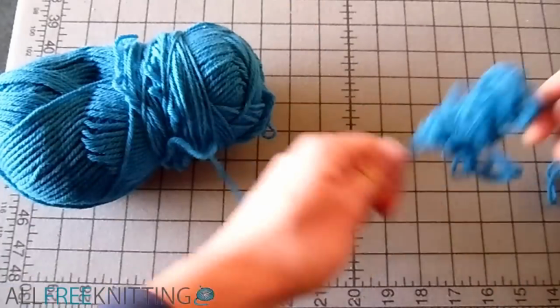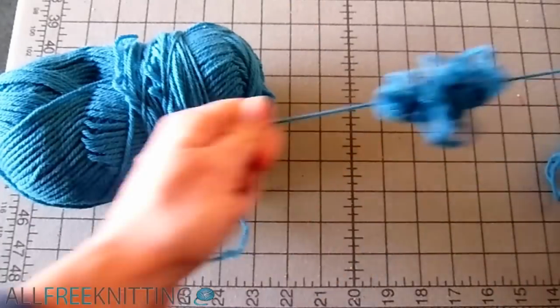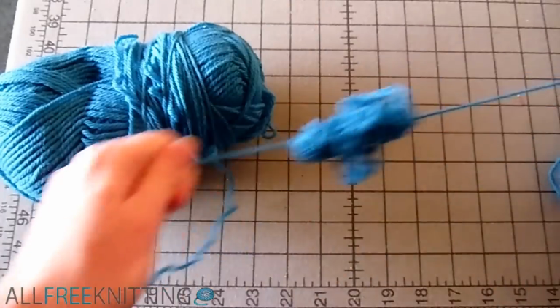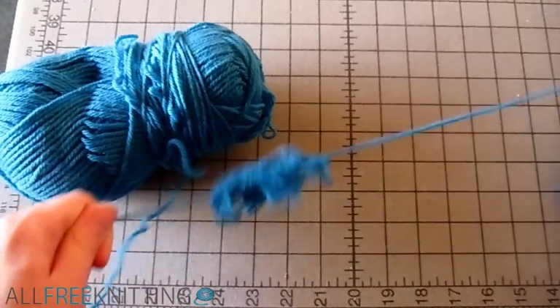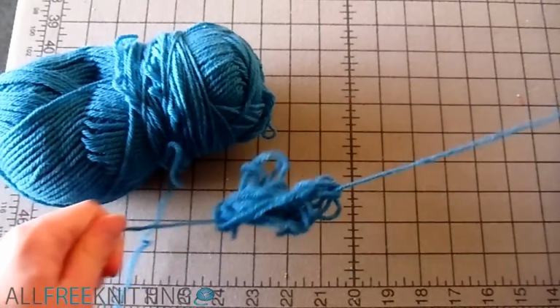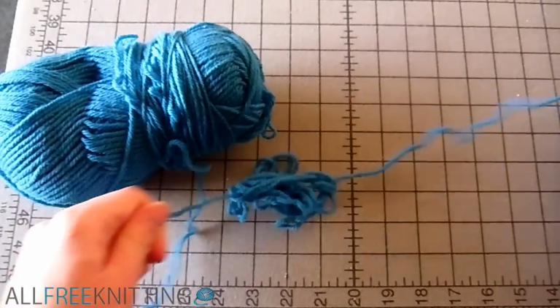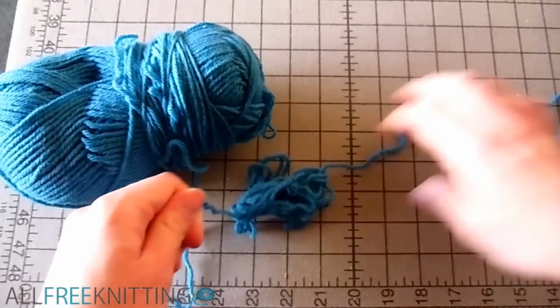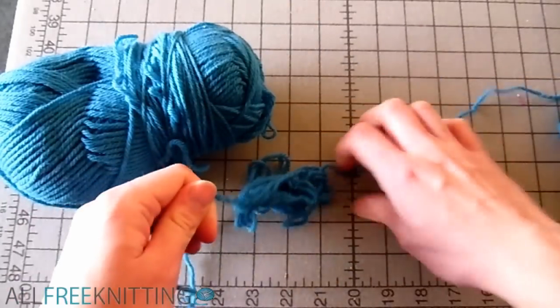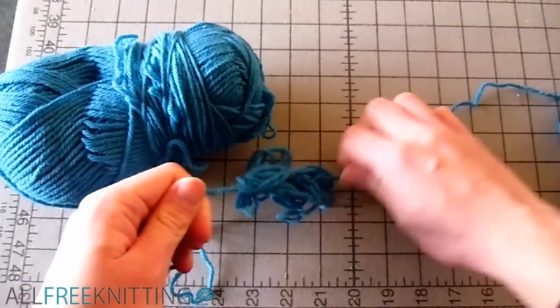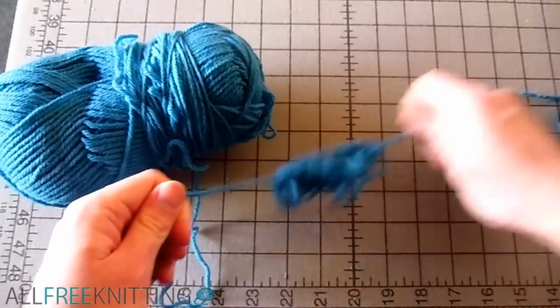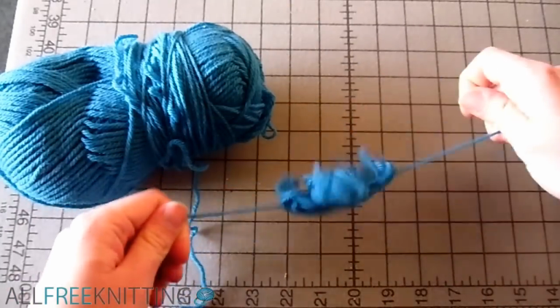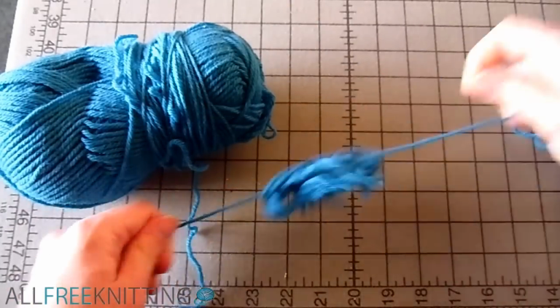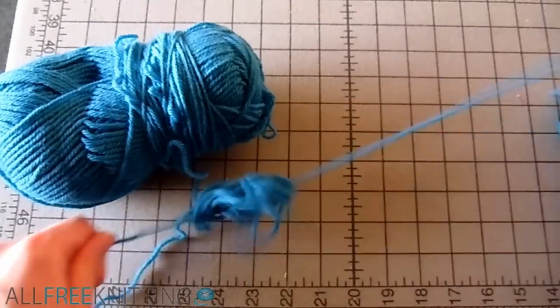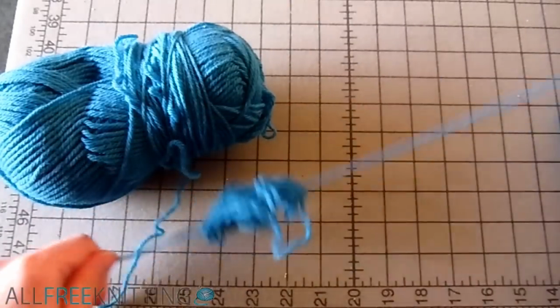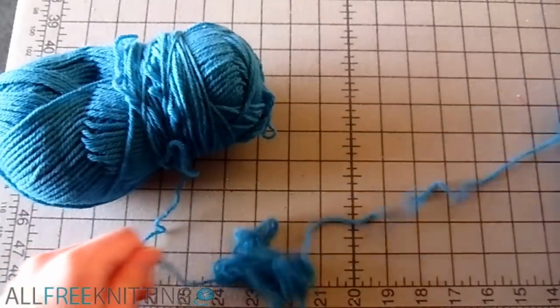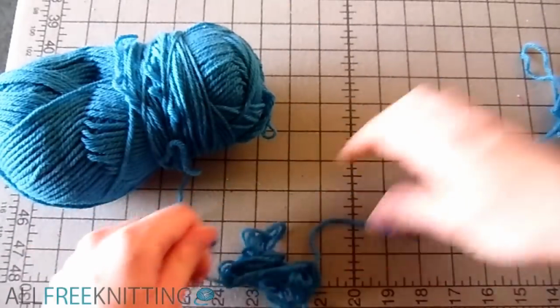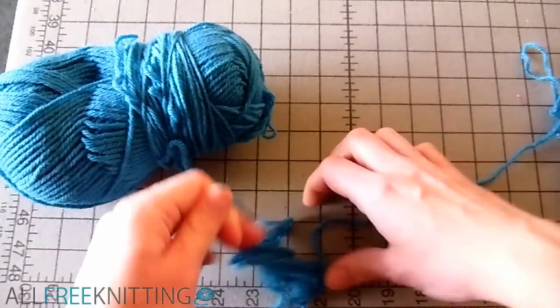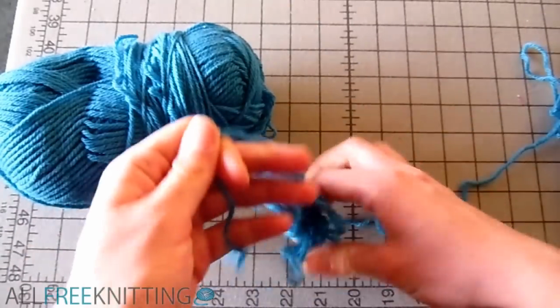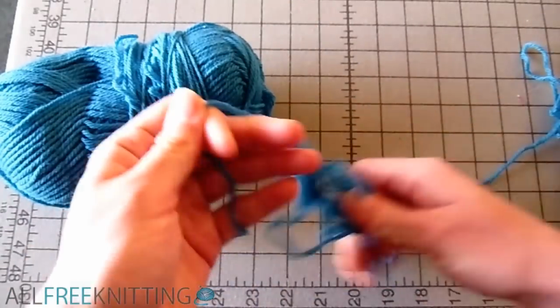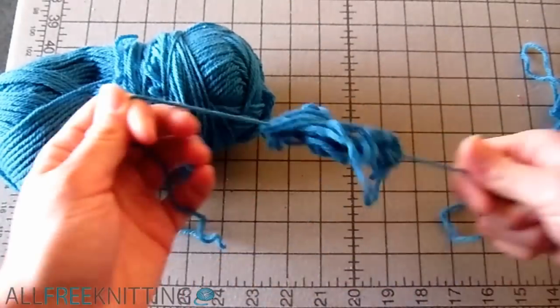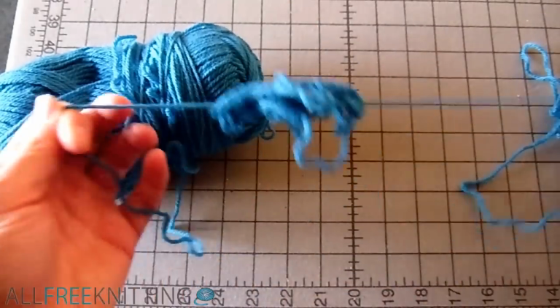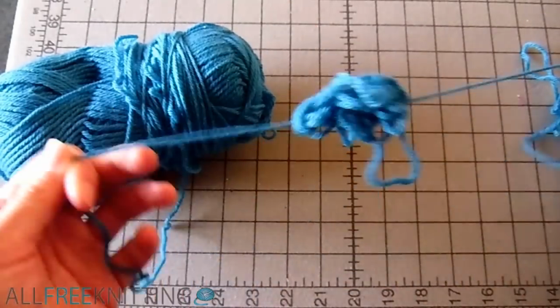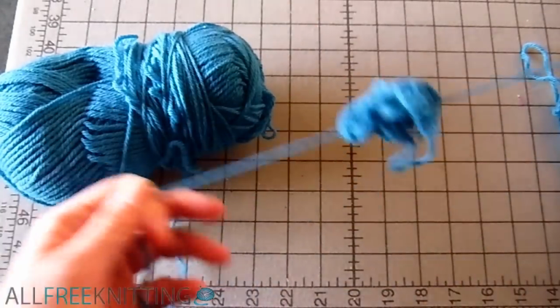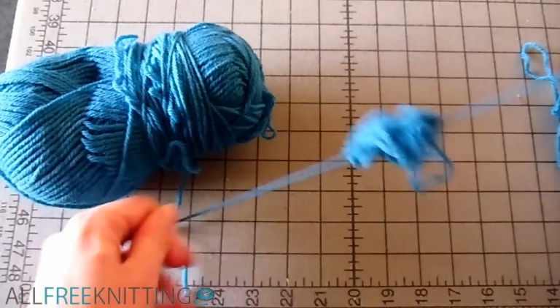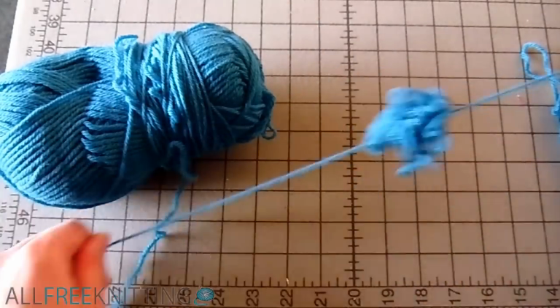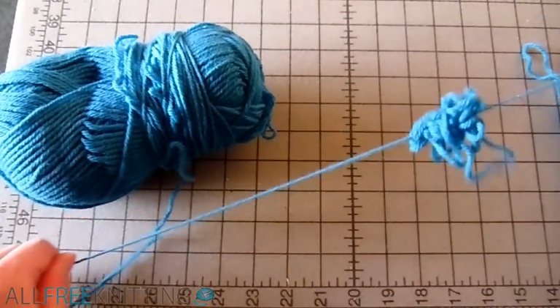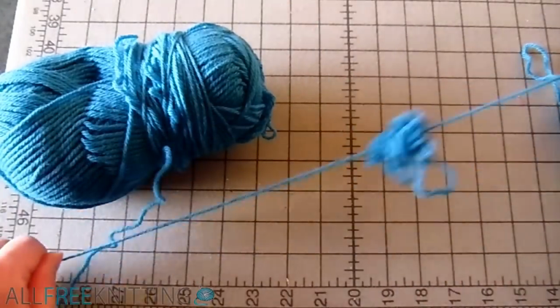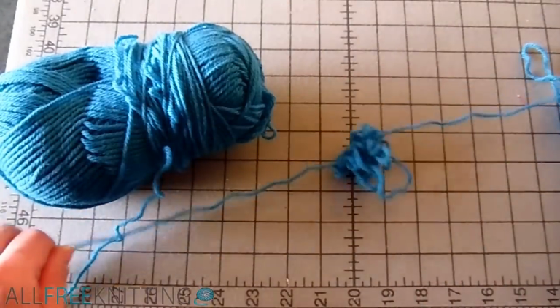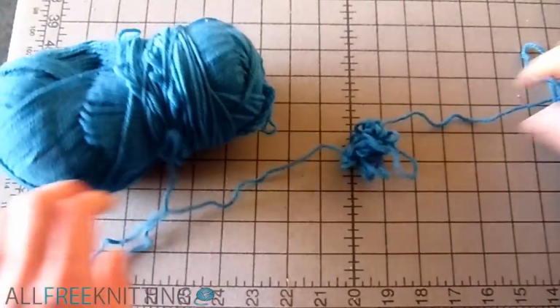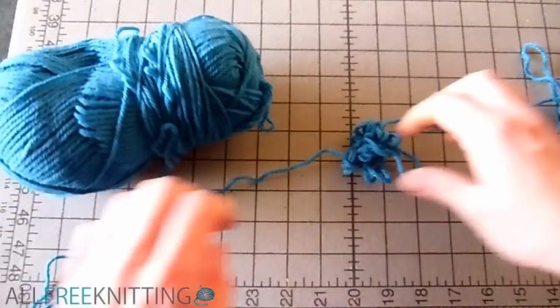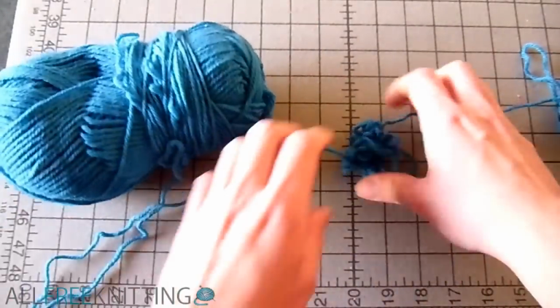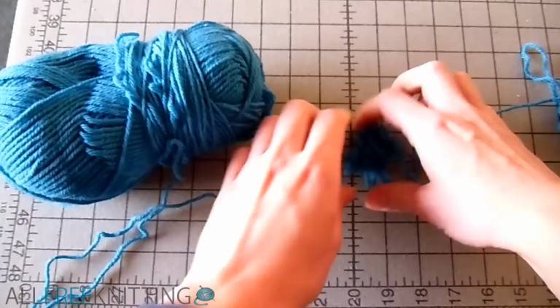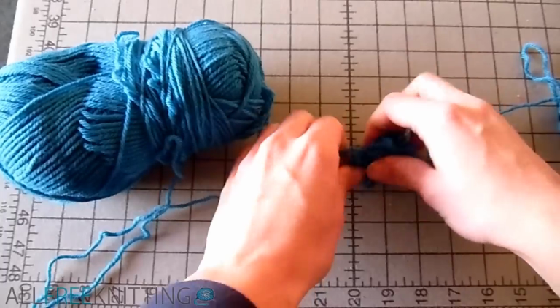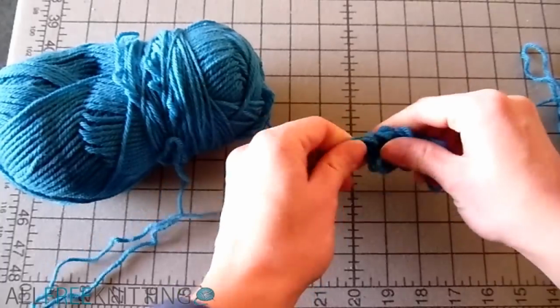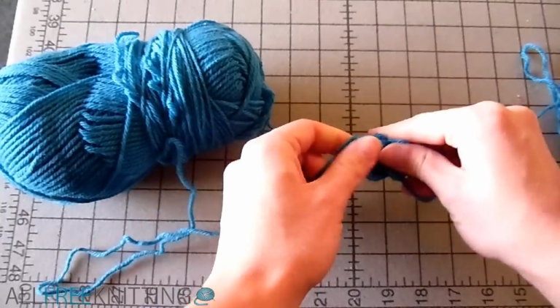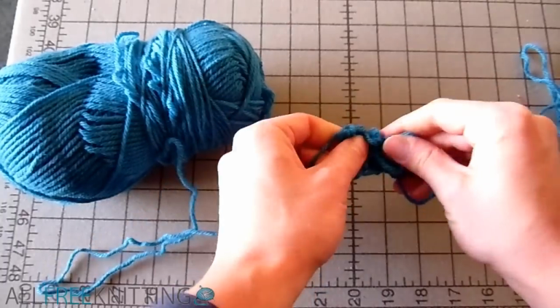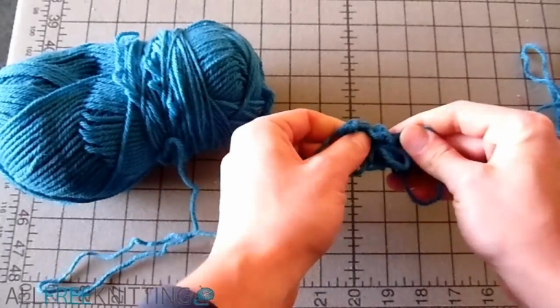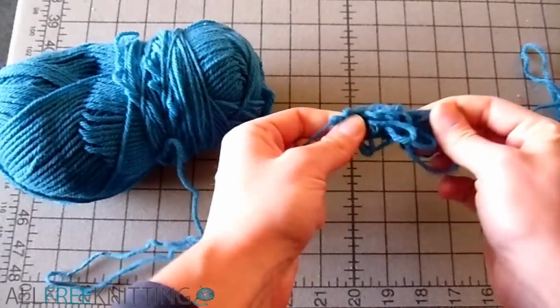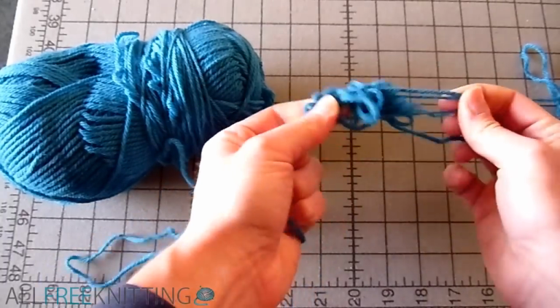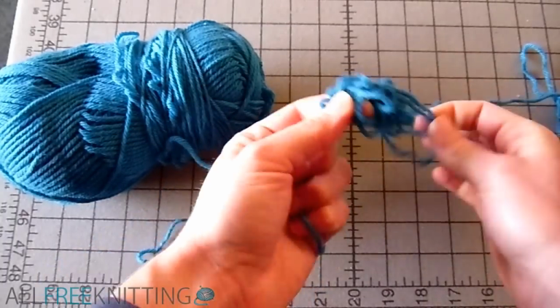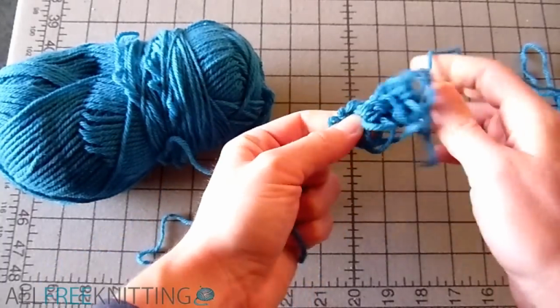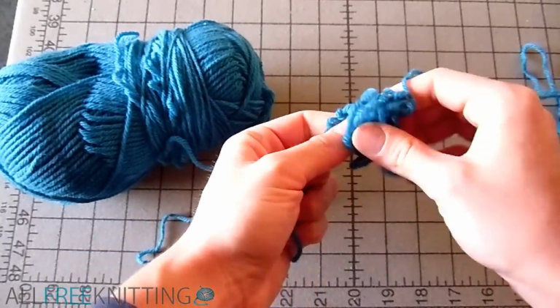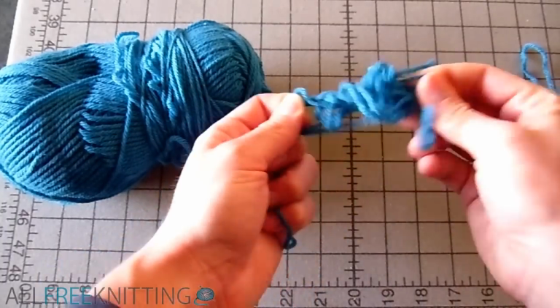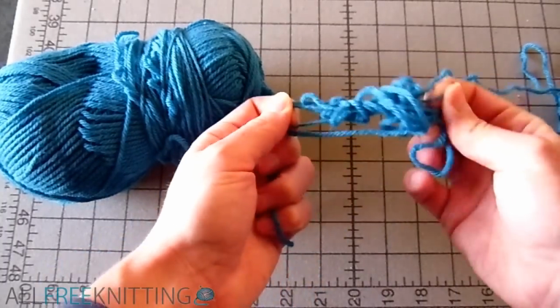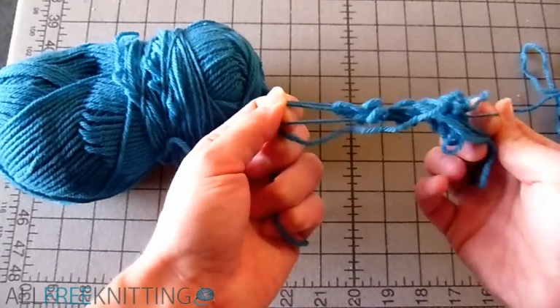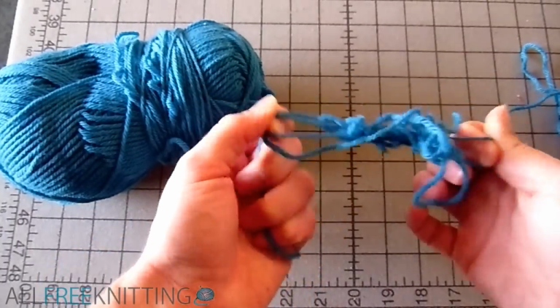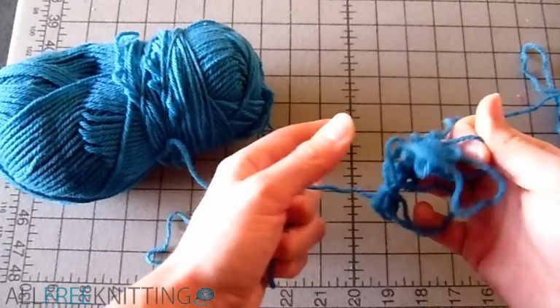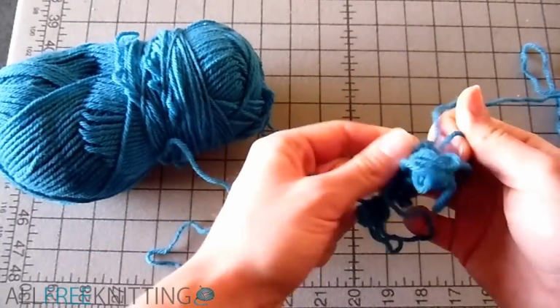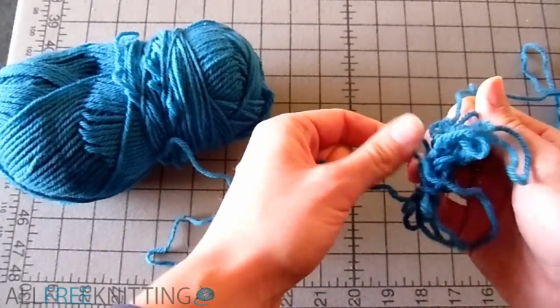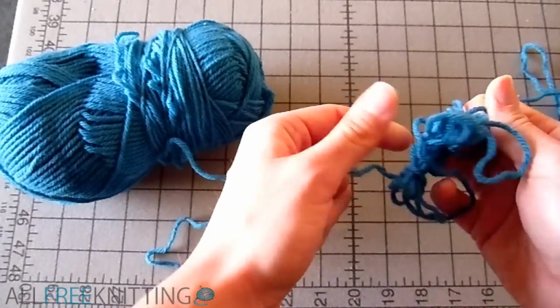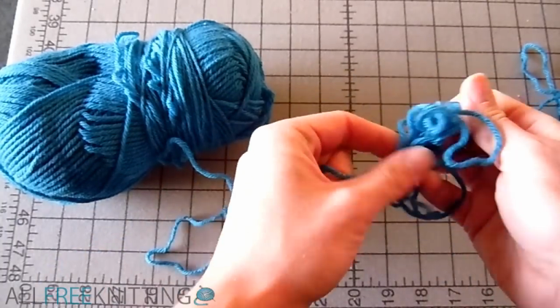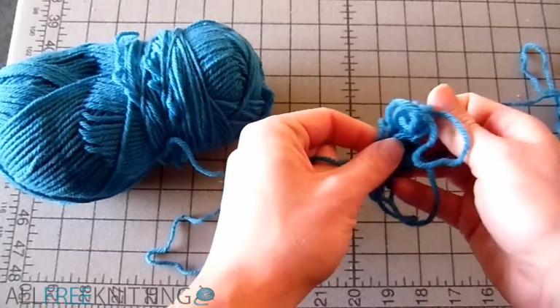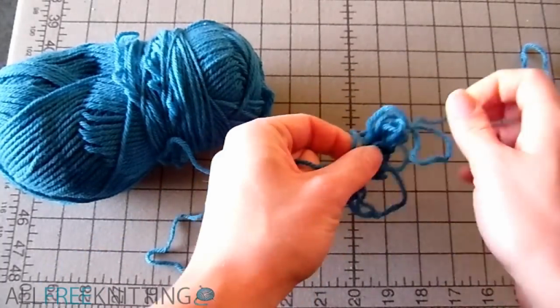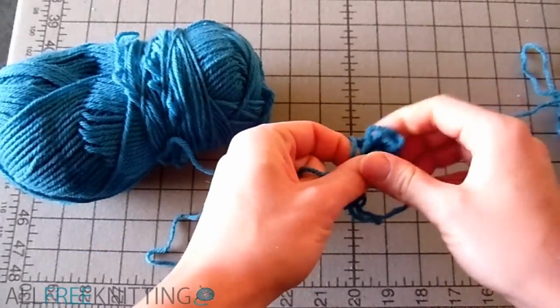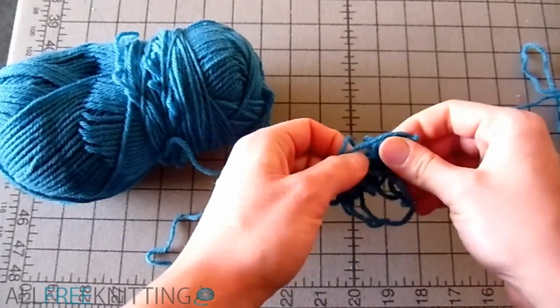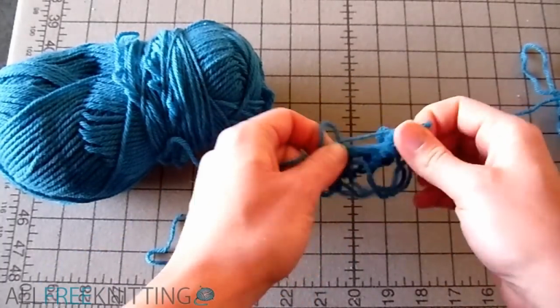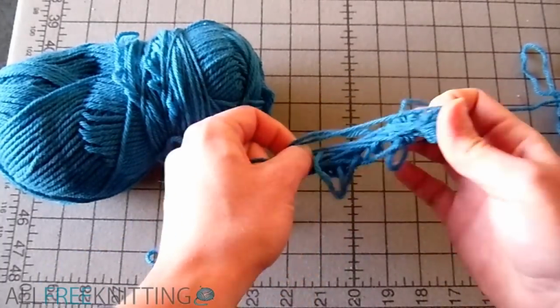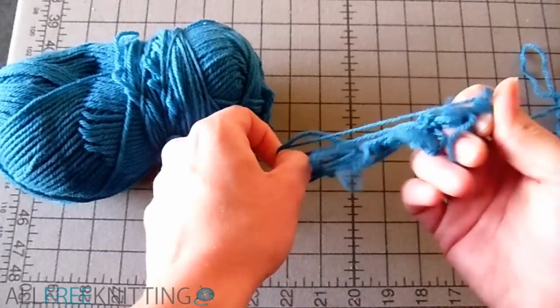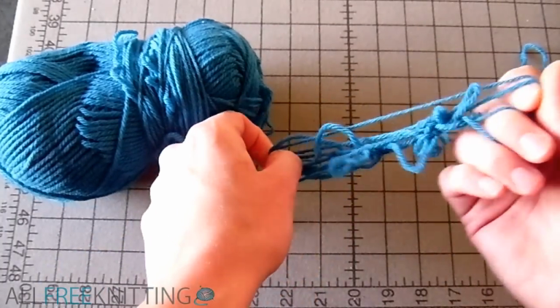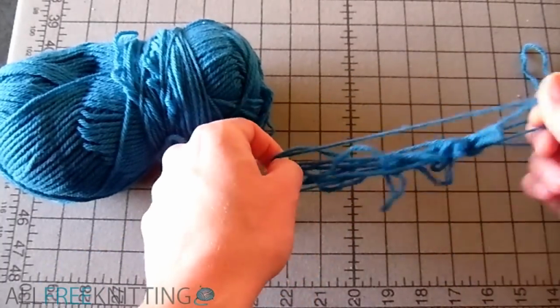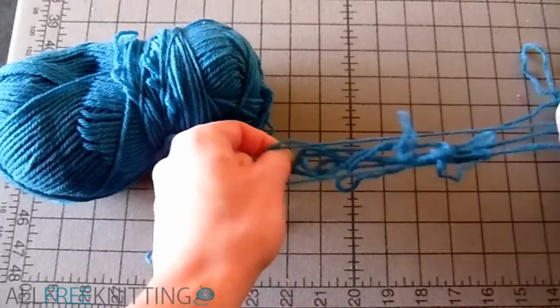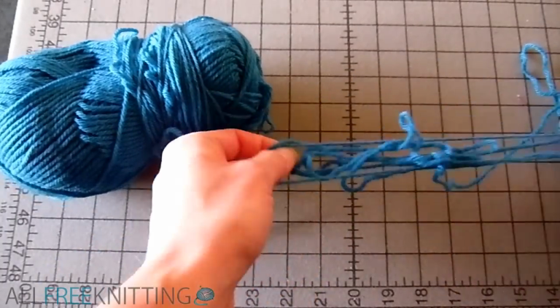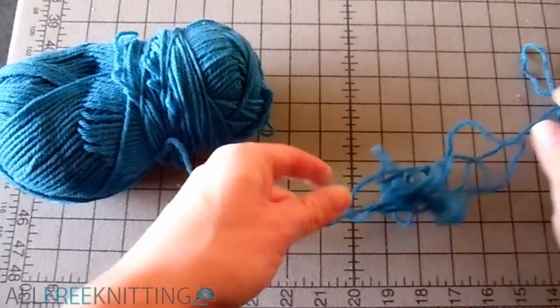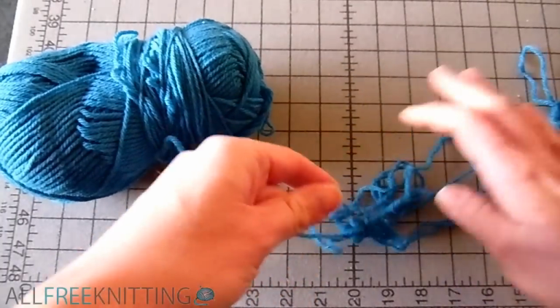Here is what I do when a tangle starts to form. The trick is to keep everything loose and pull the strands of yarn on both sides of the tangle.